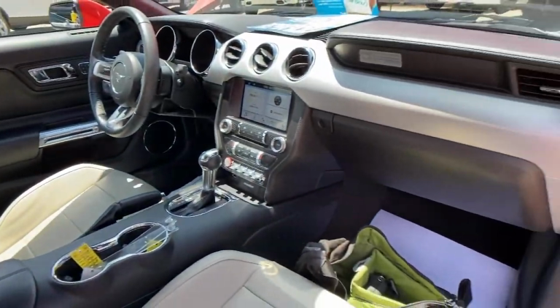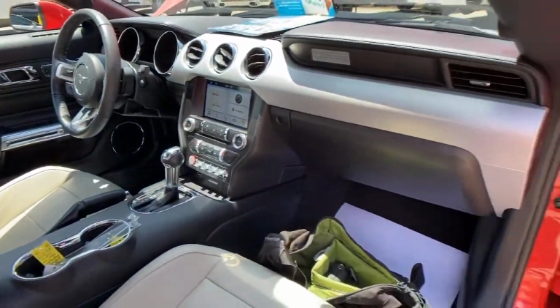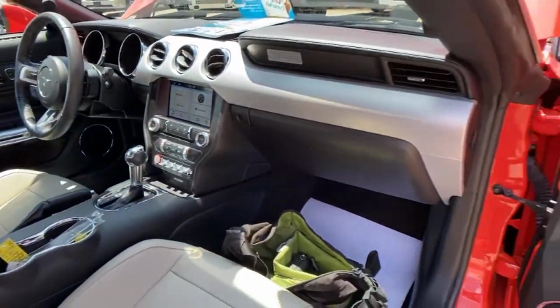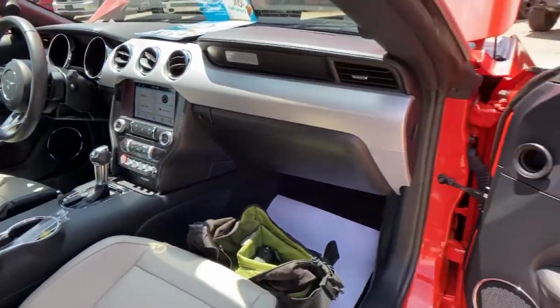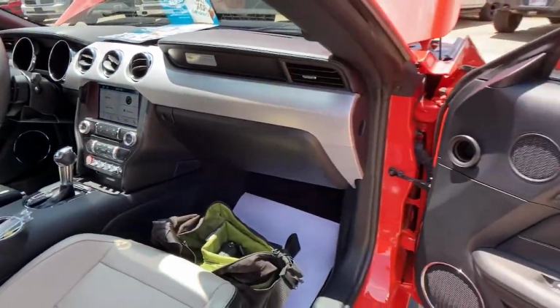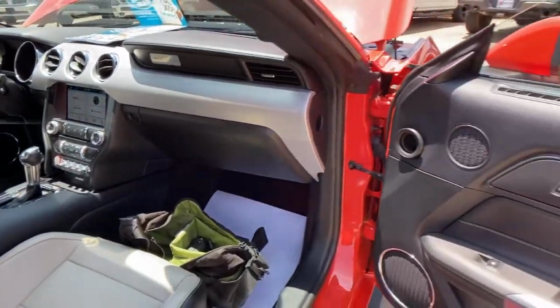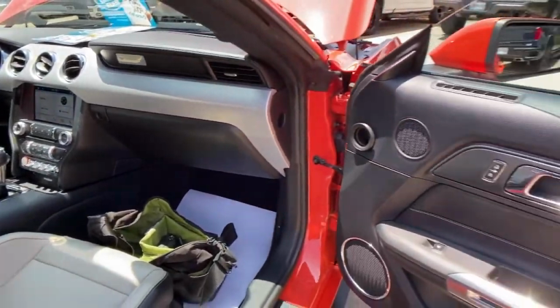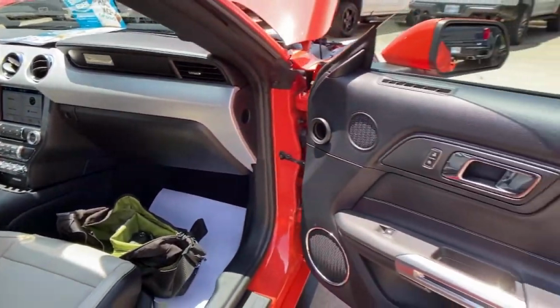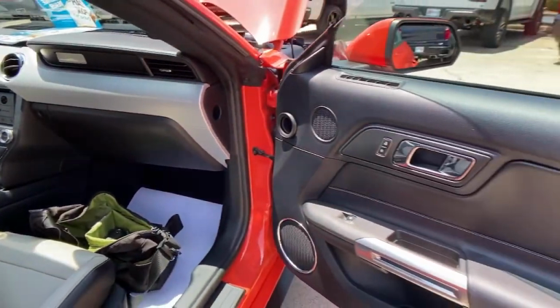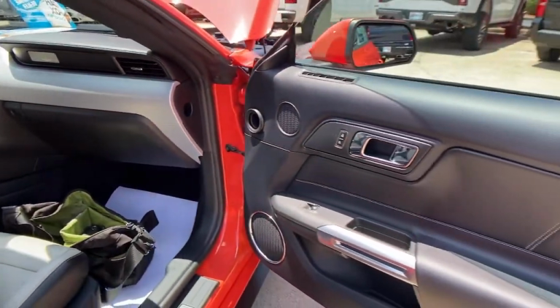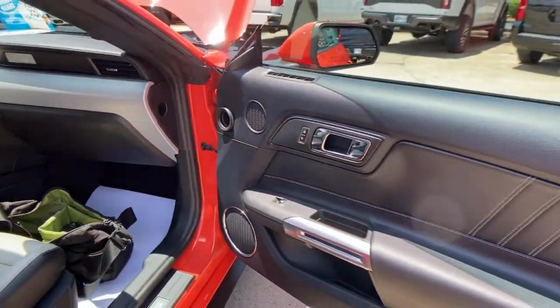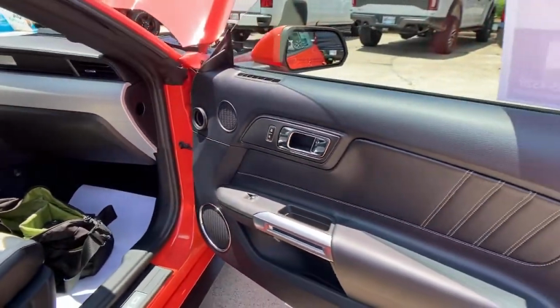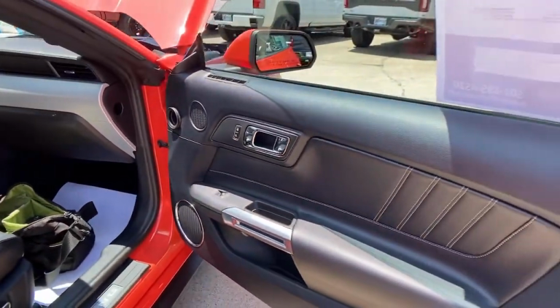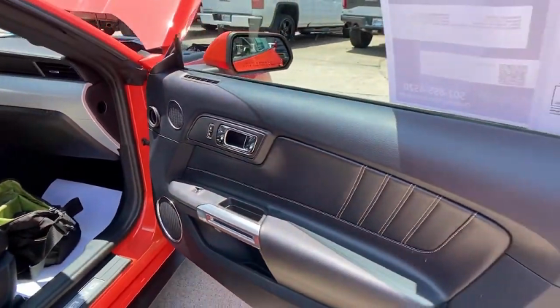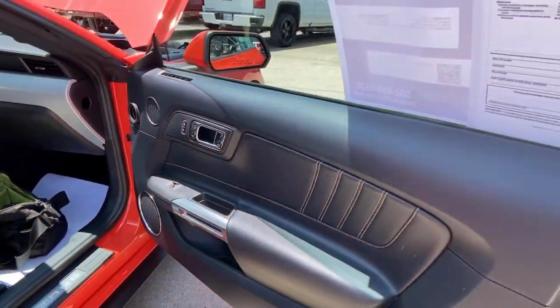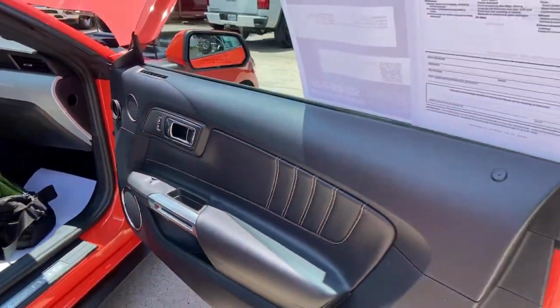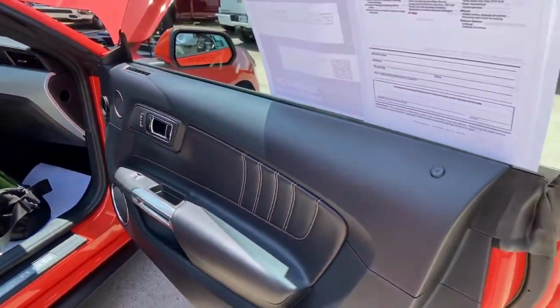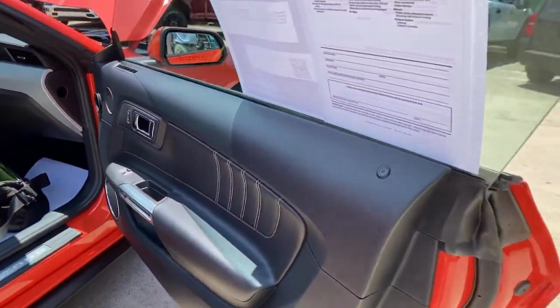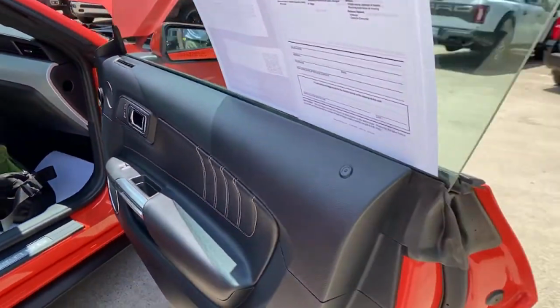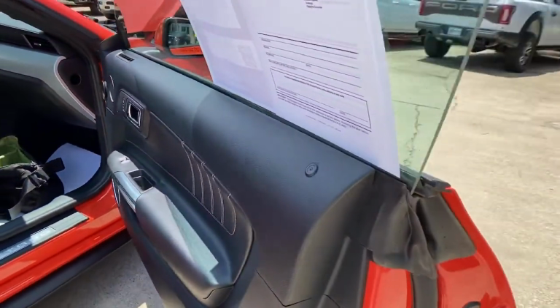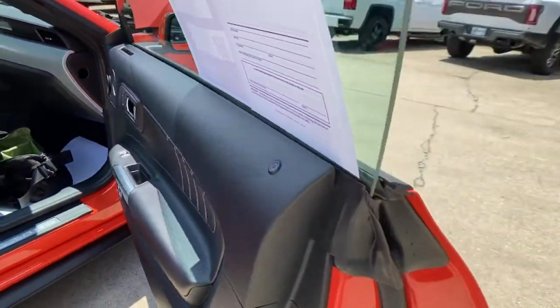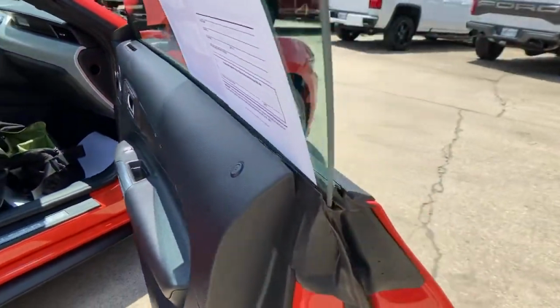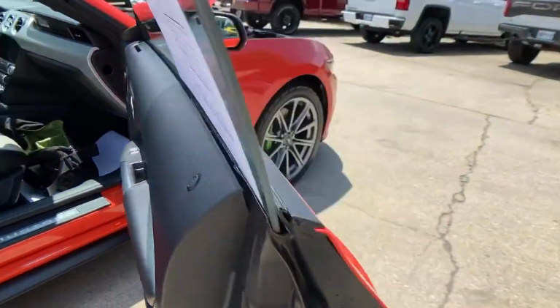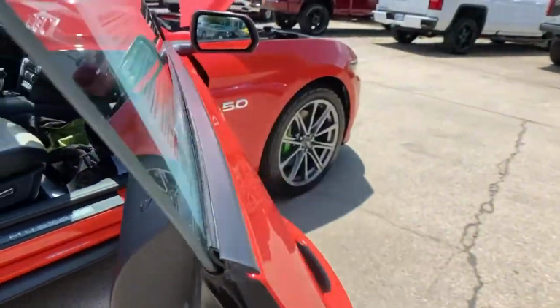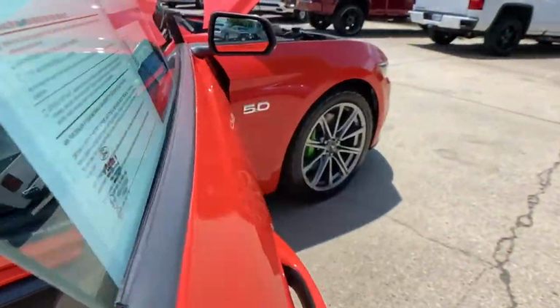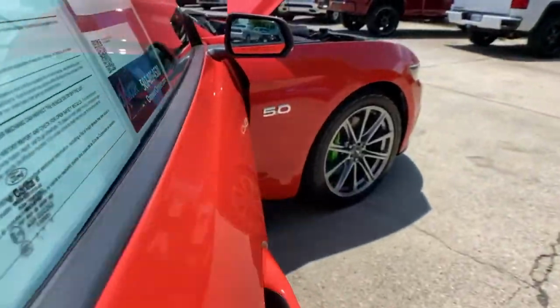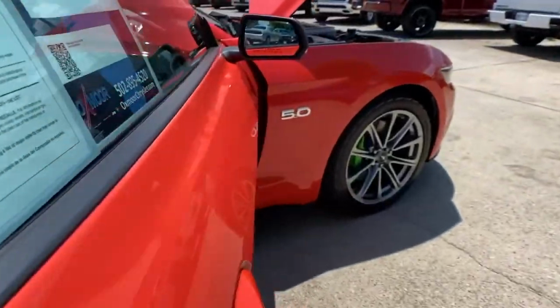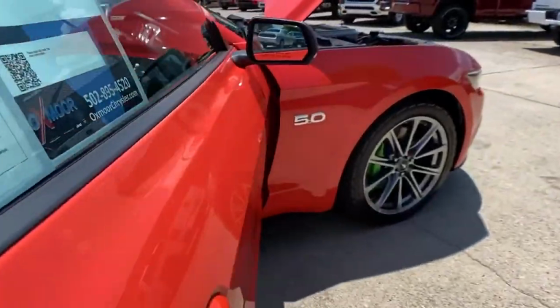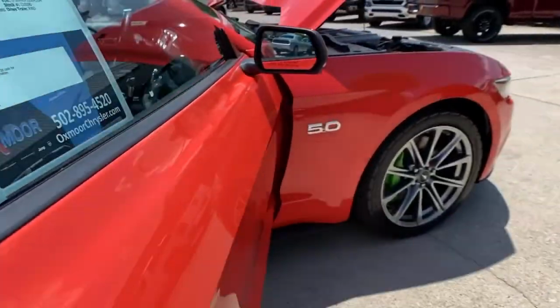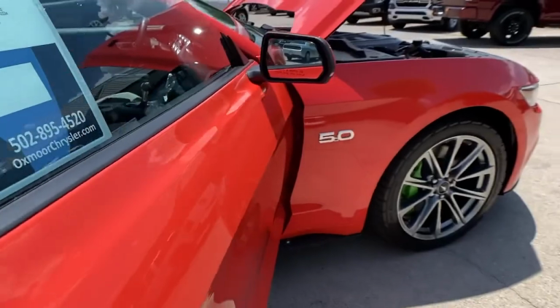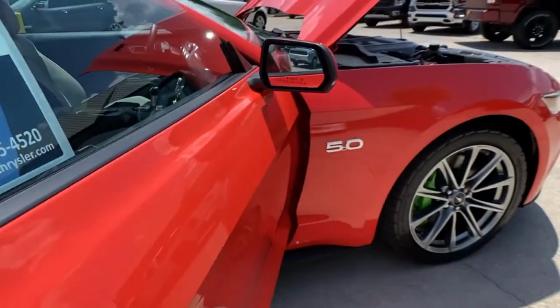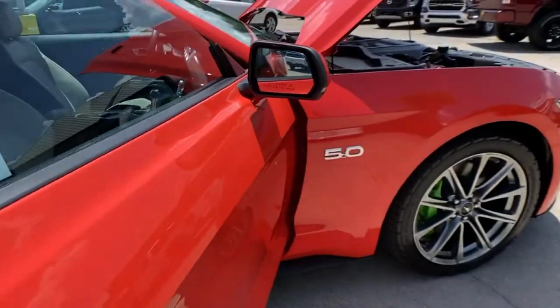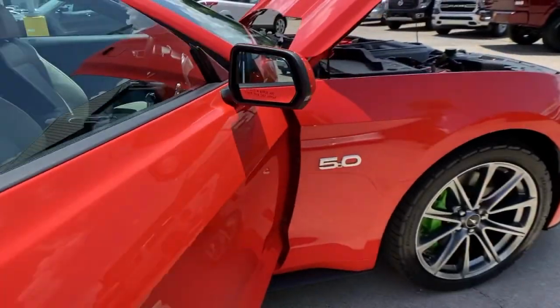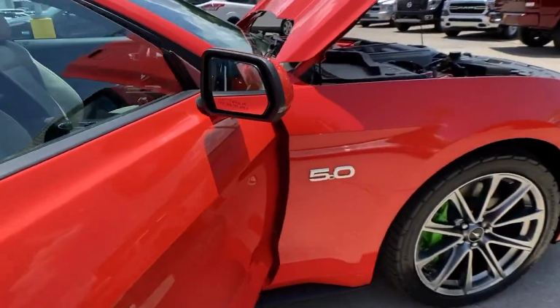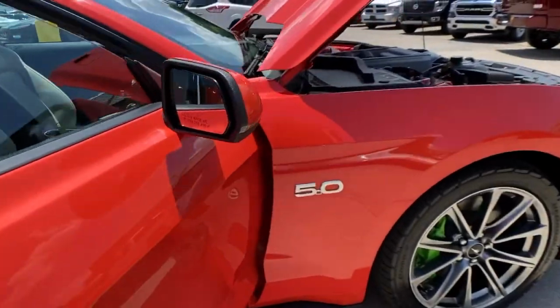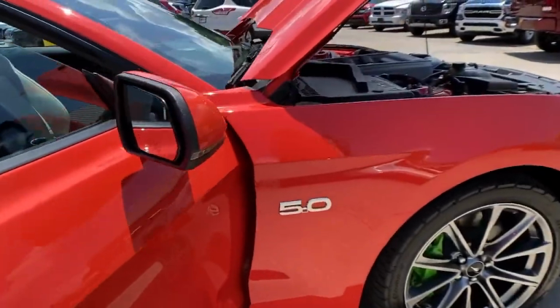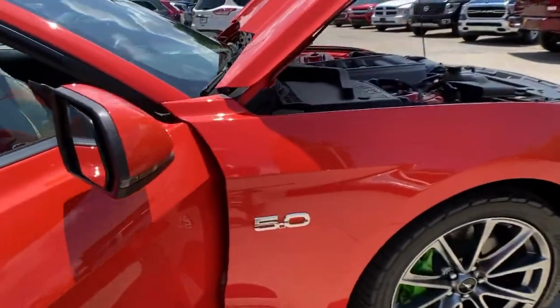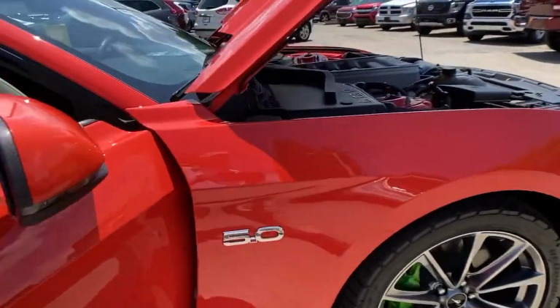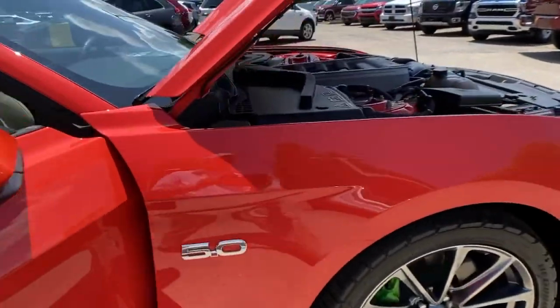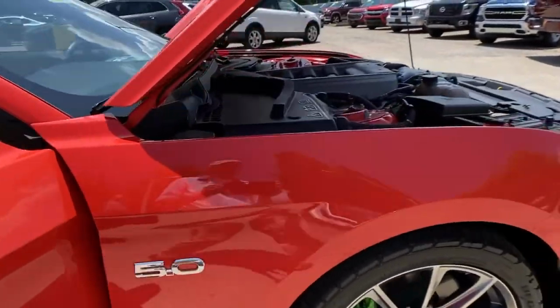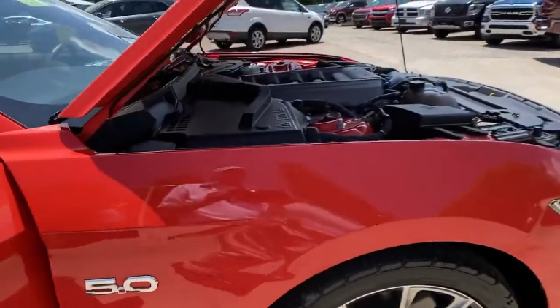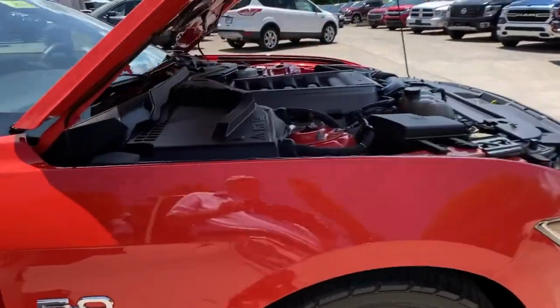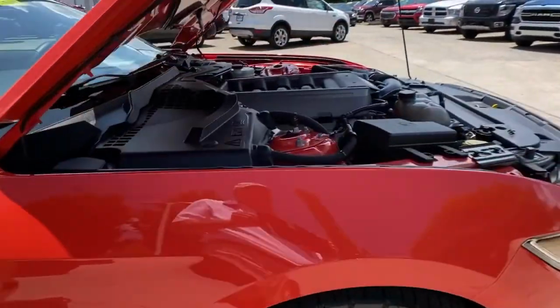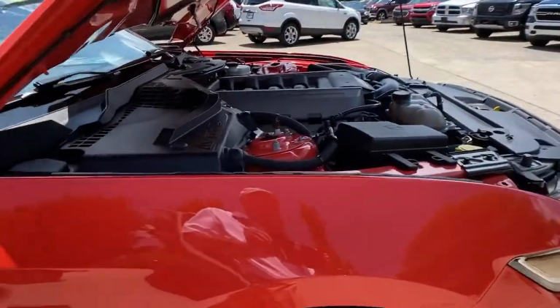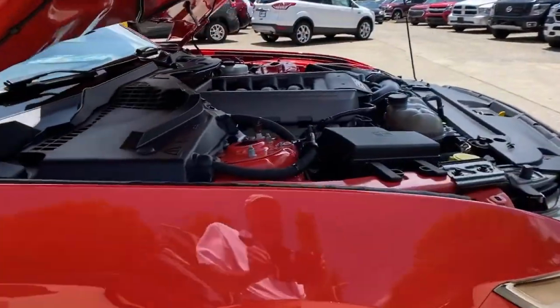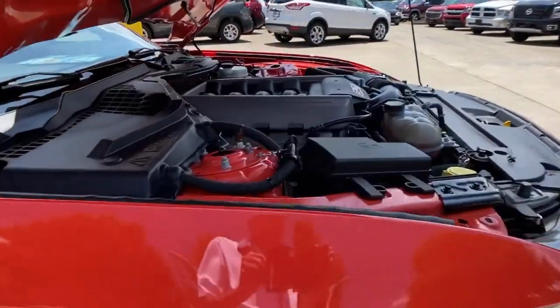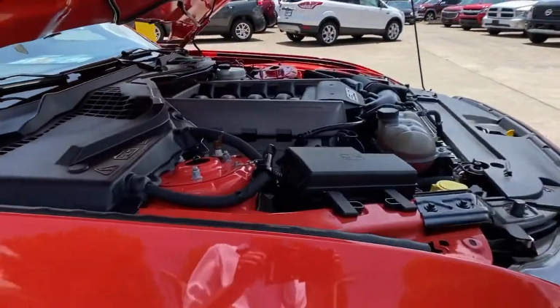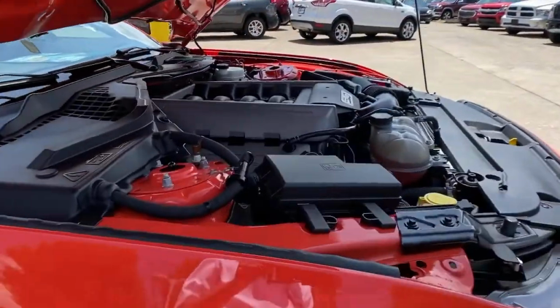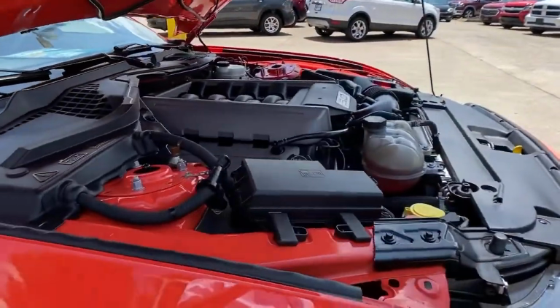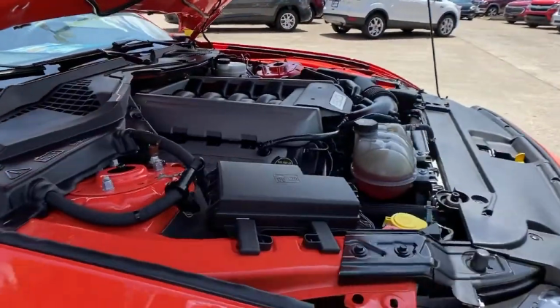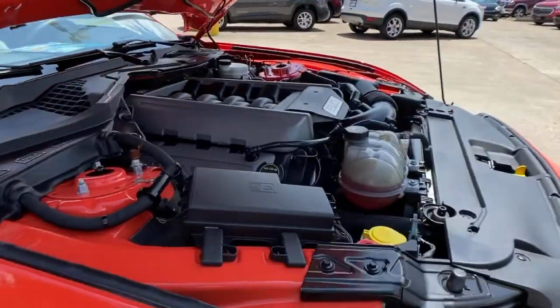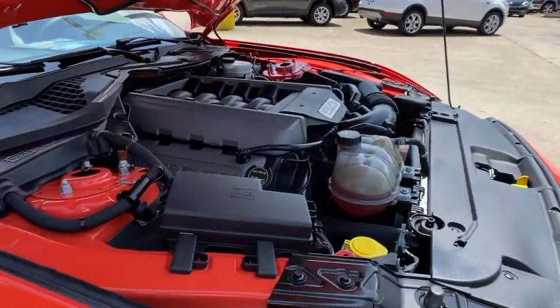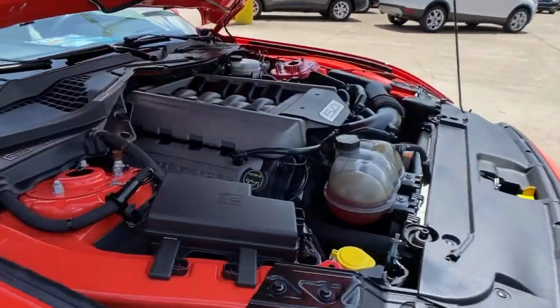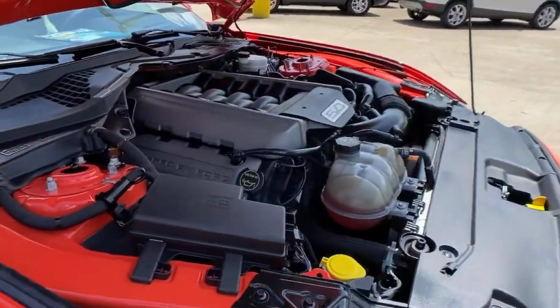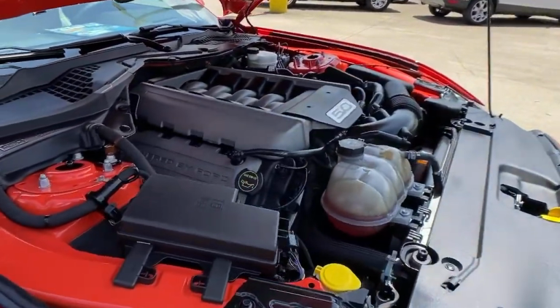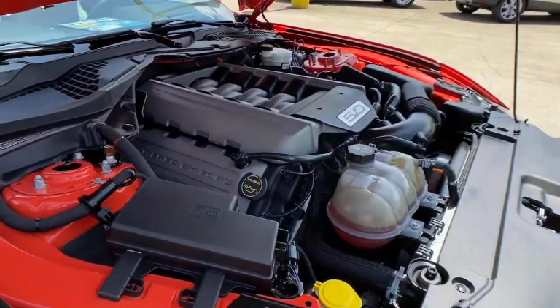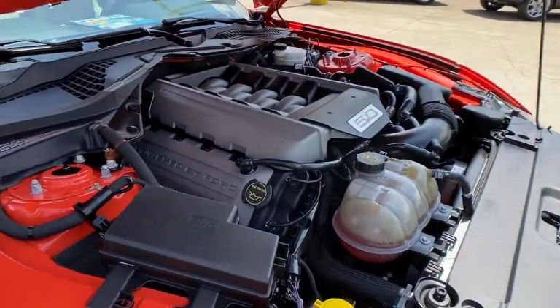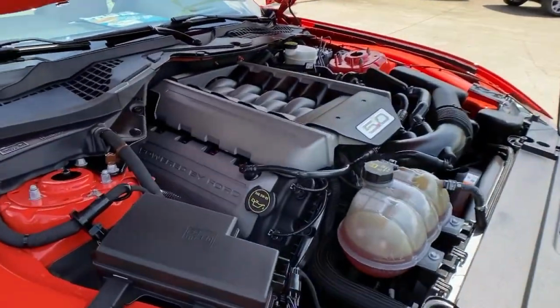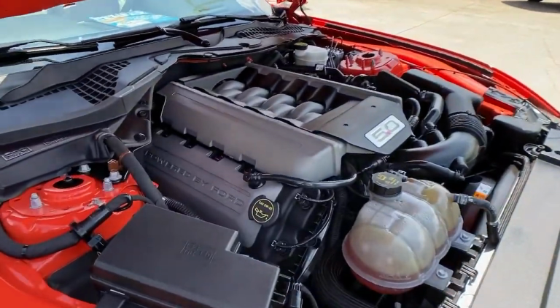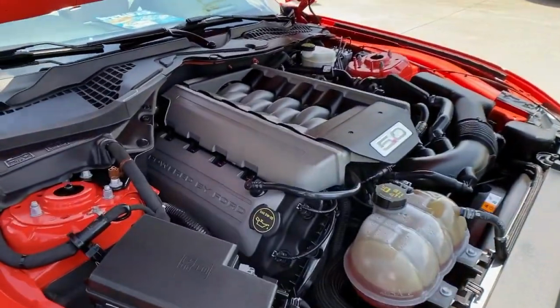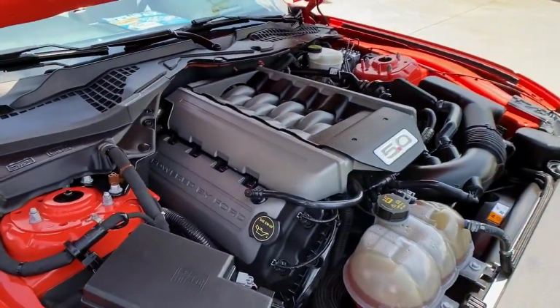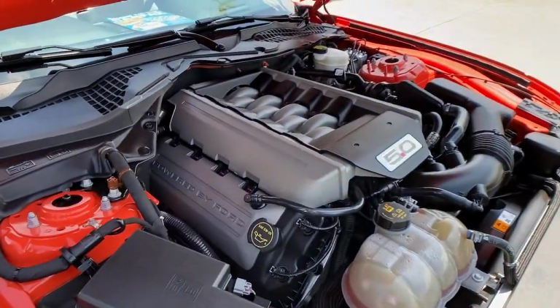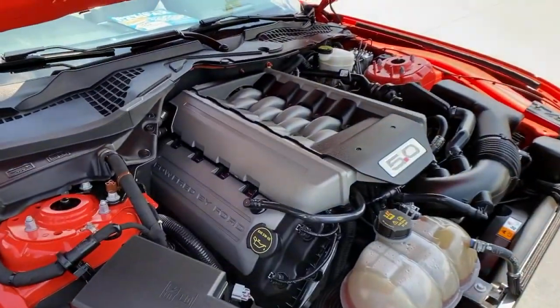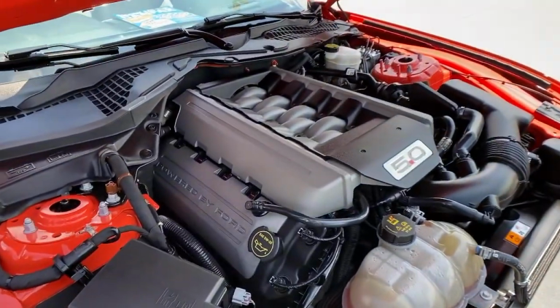Take it out for a road test and sample a truly personalized driving experience. Our professional team will make it the best part of your day.